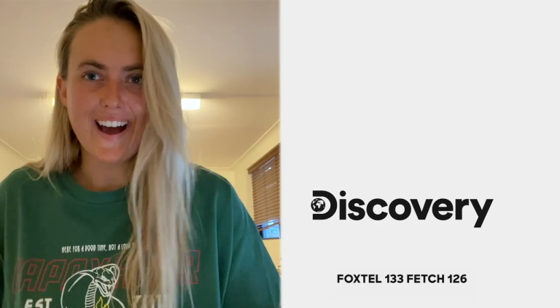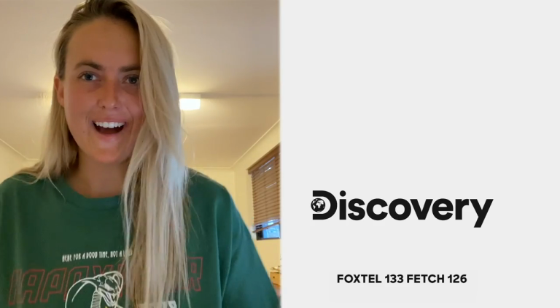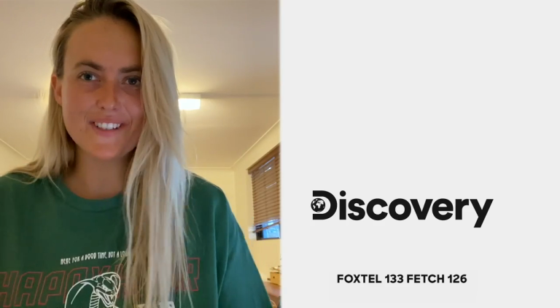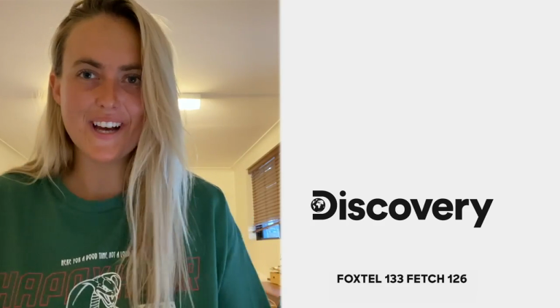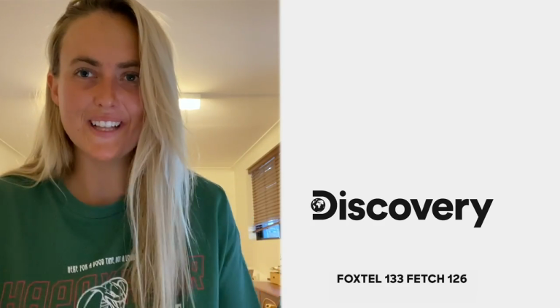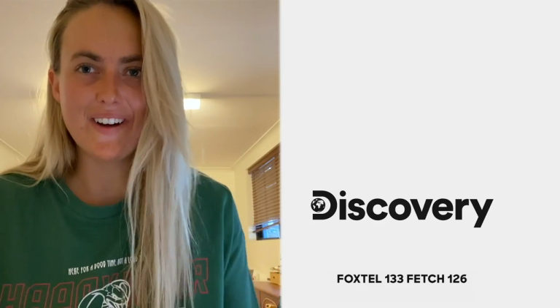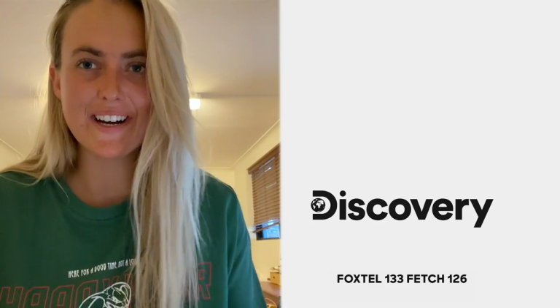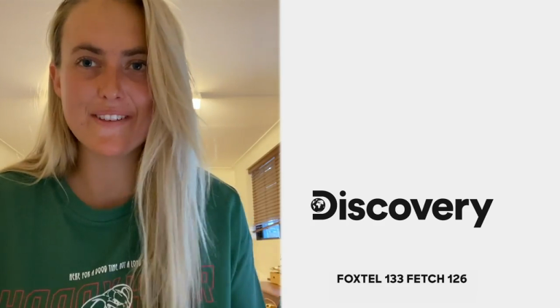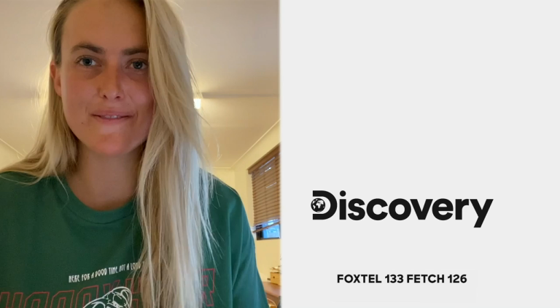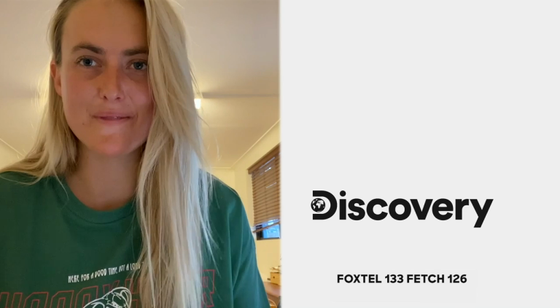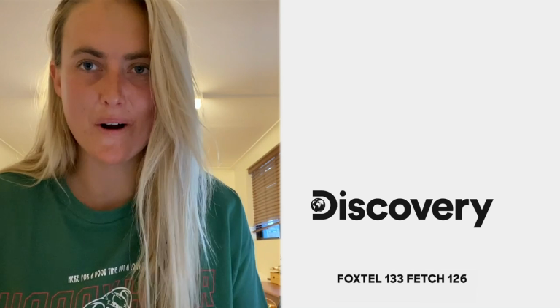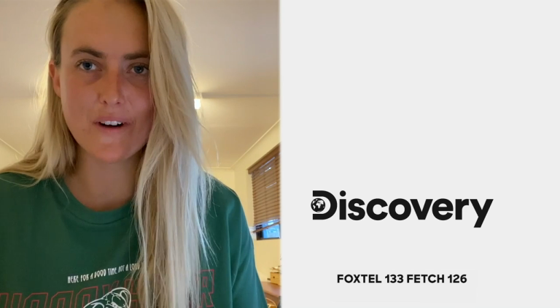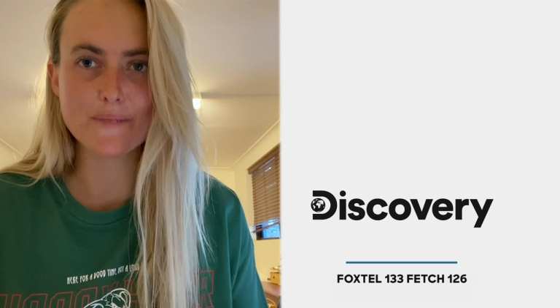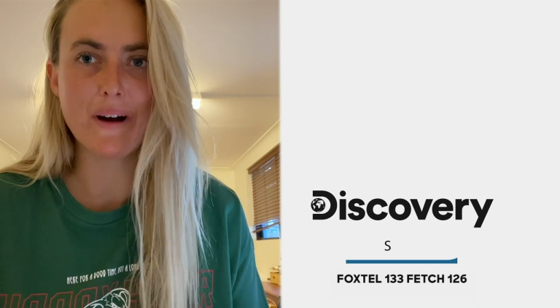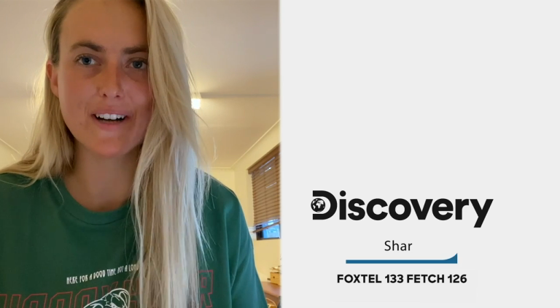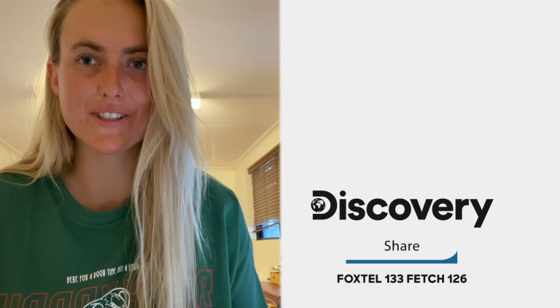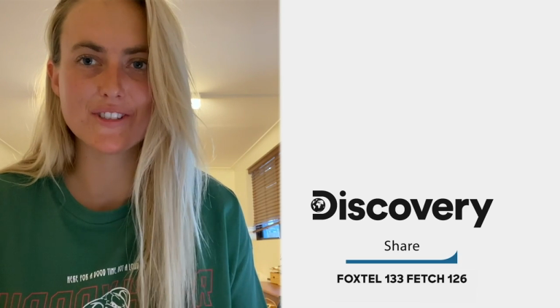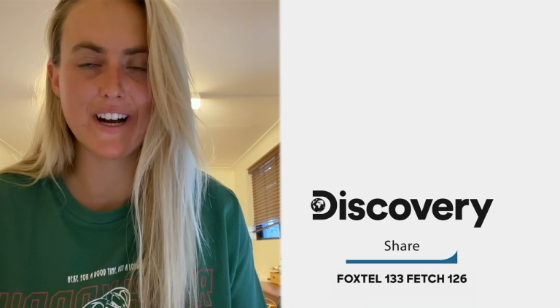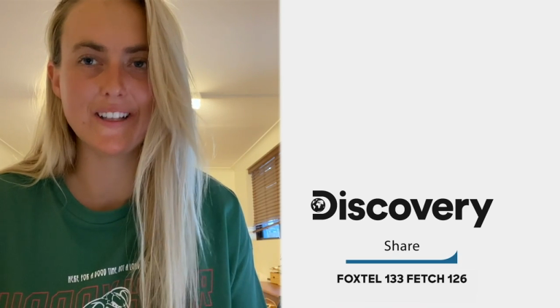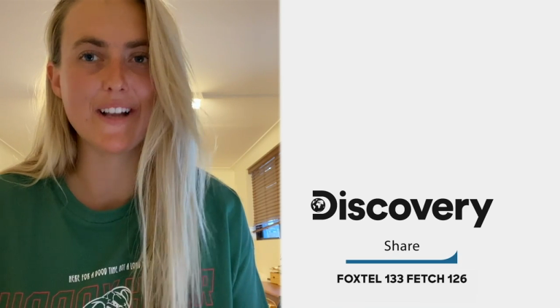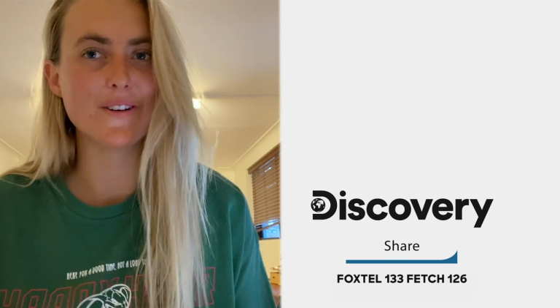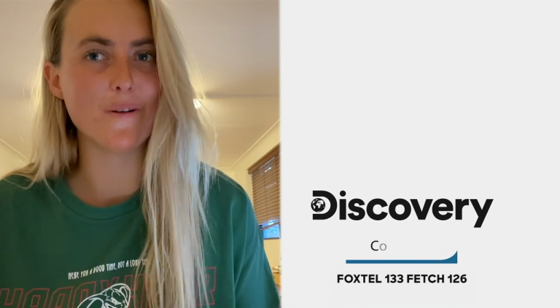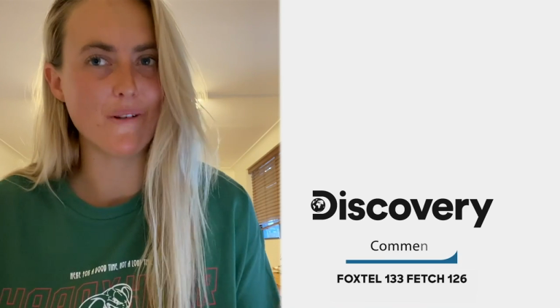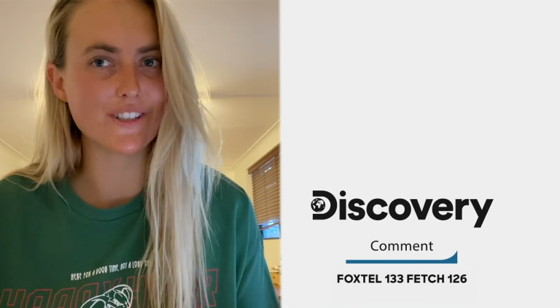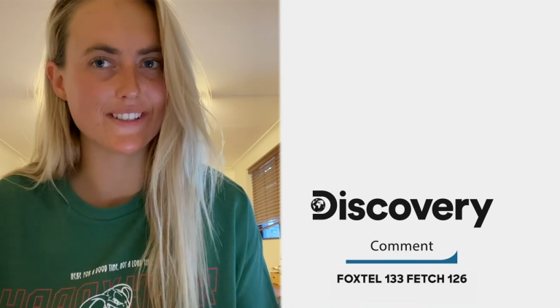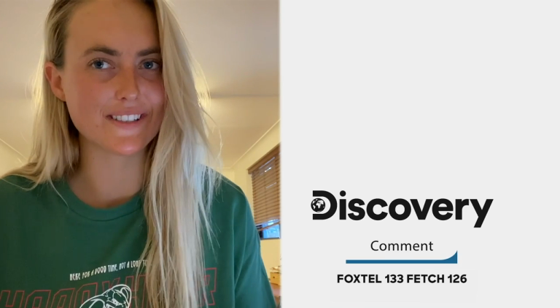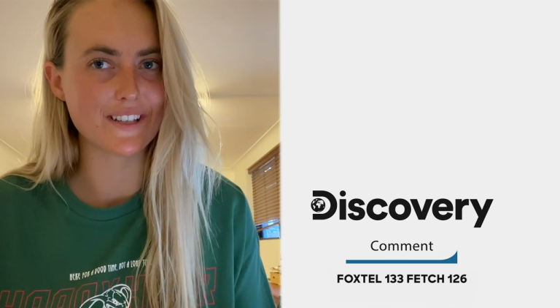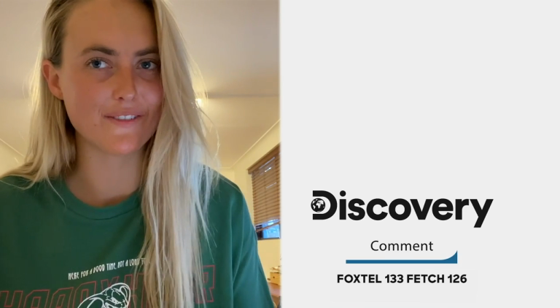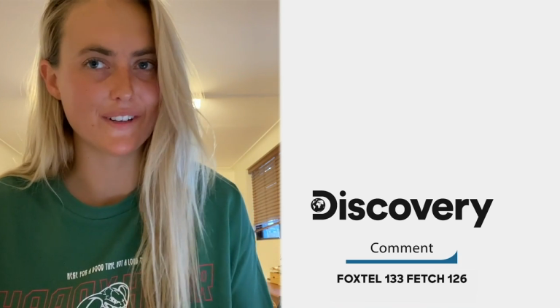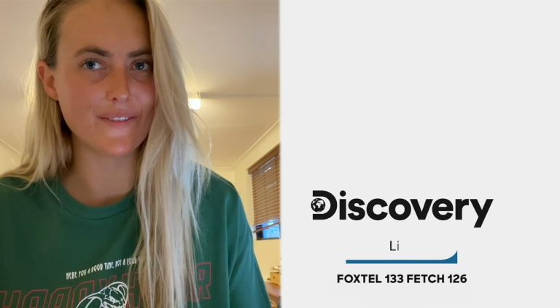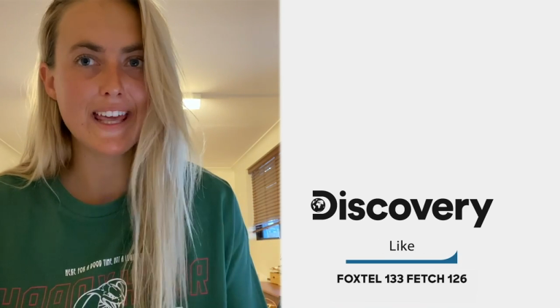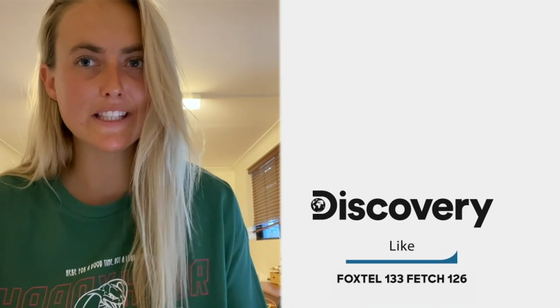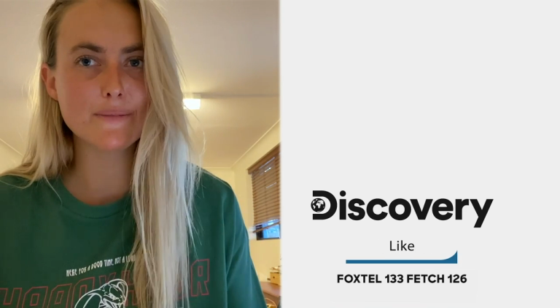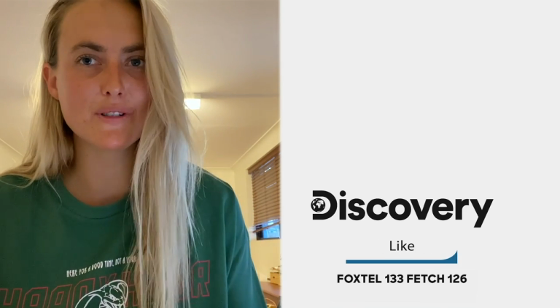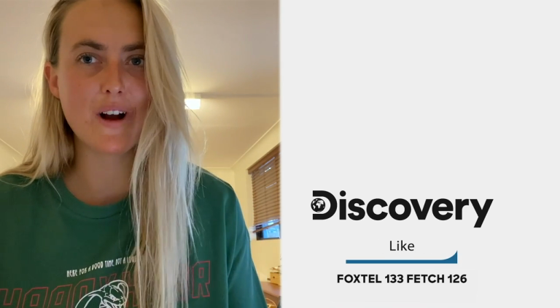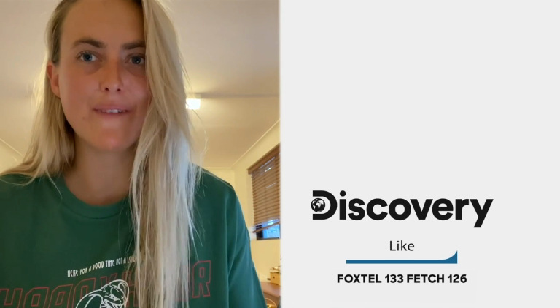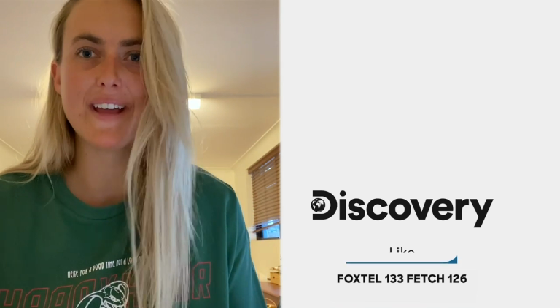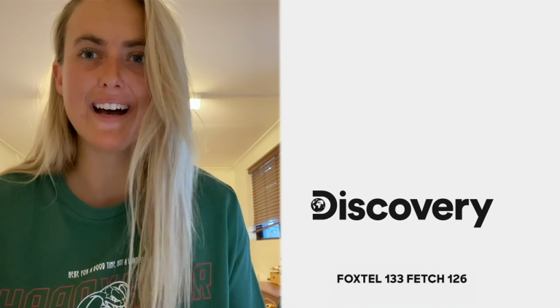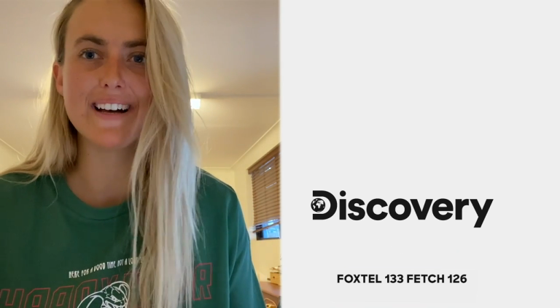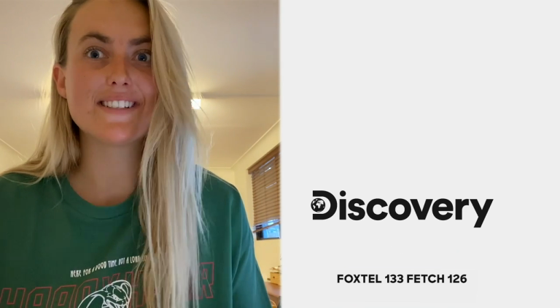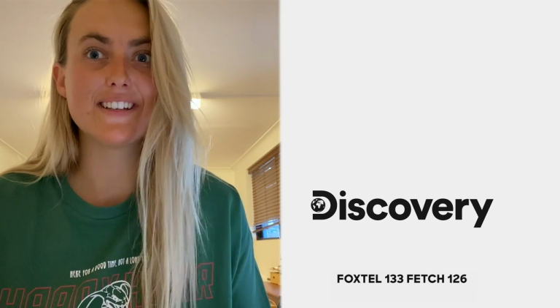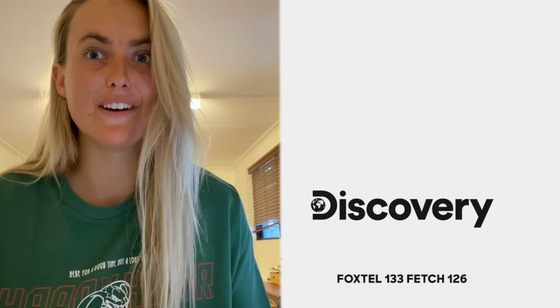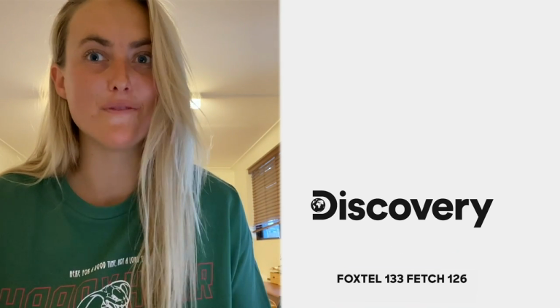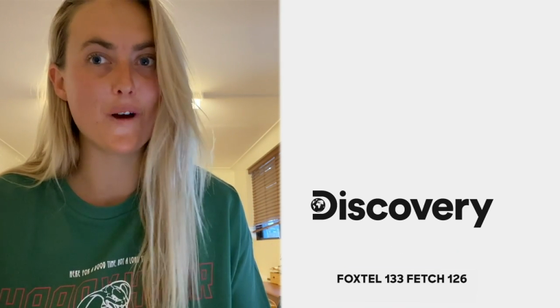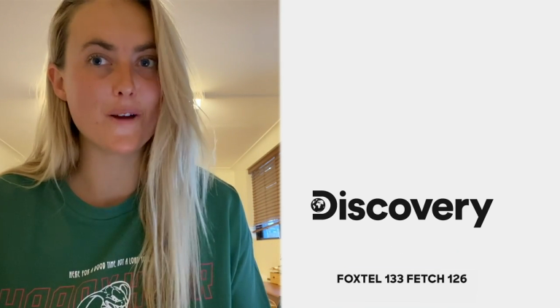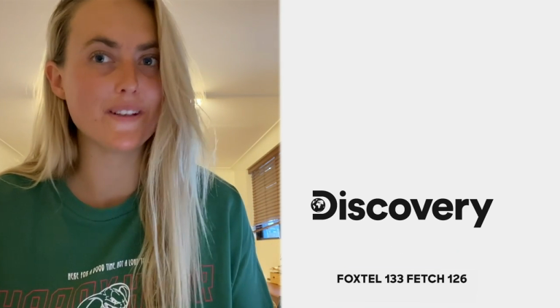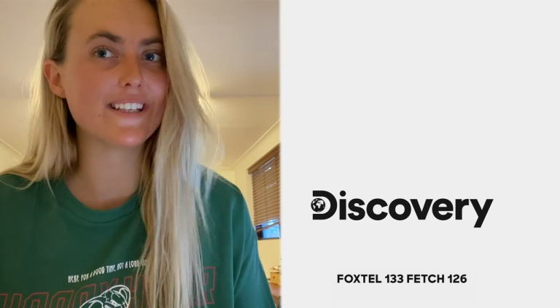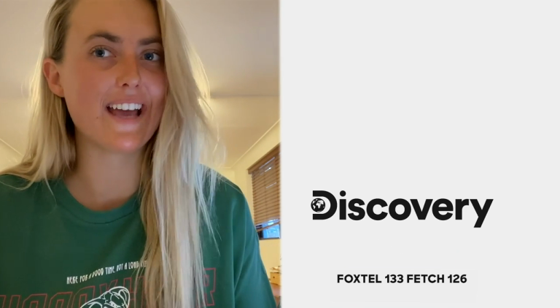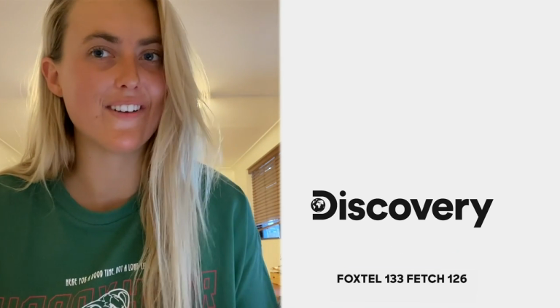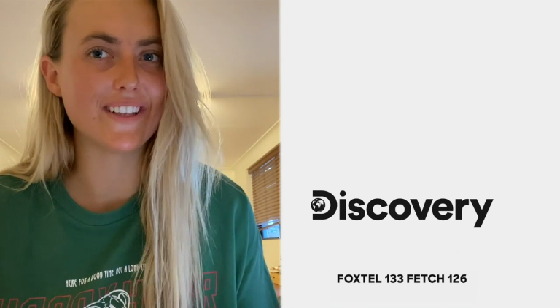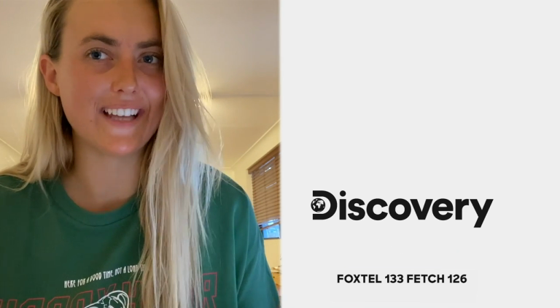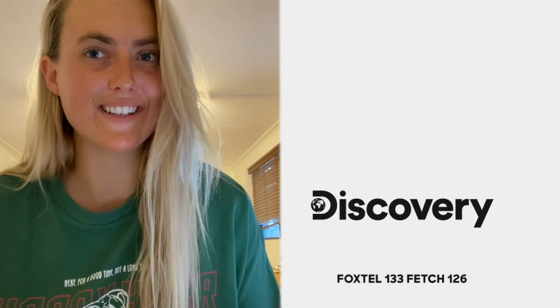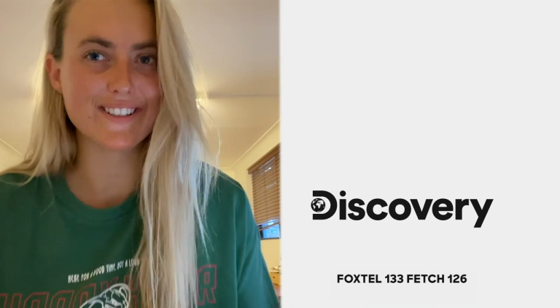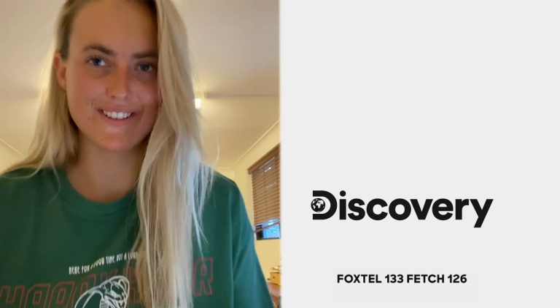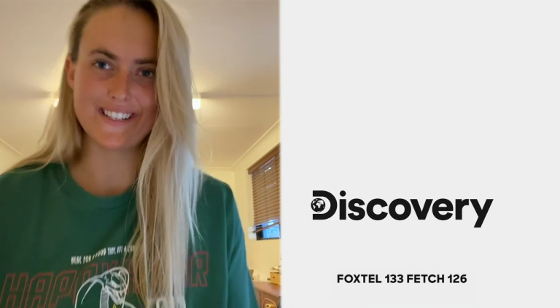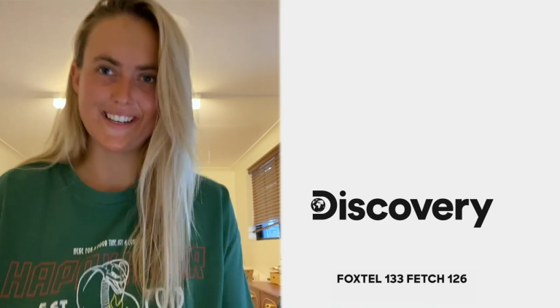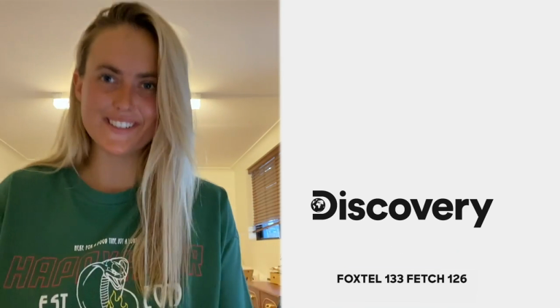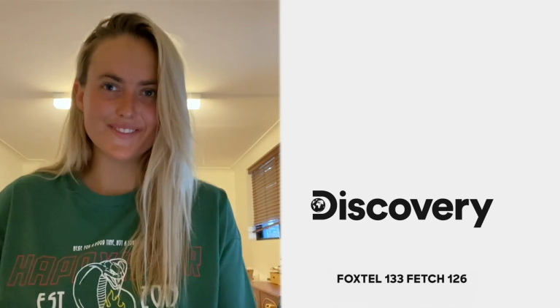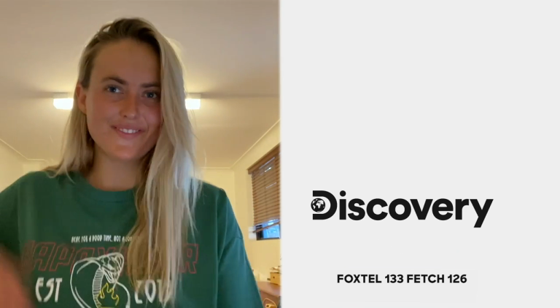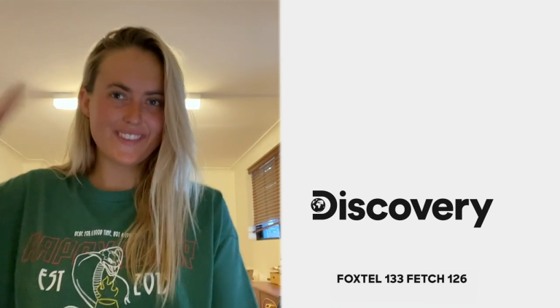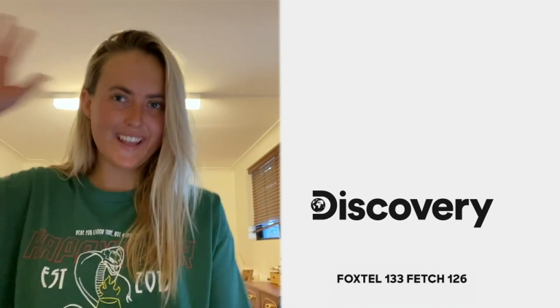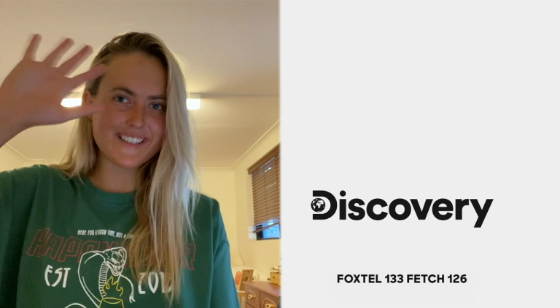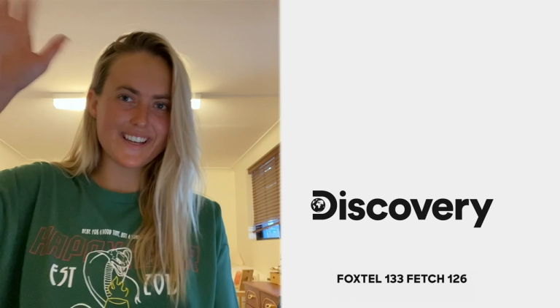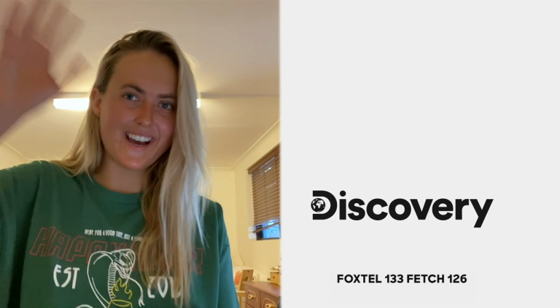I'm Tyler Marnie from Gold Rush: Parker's Trail and you're watching Discovery. Hit subscribe now to avoid missing out on the latest content. Thanks, guys.